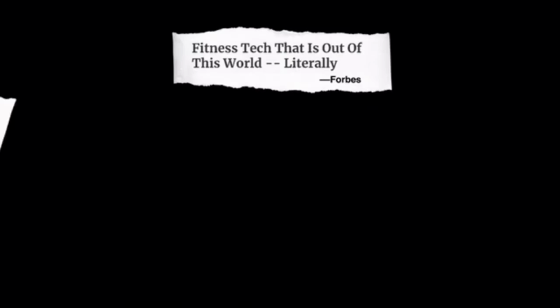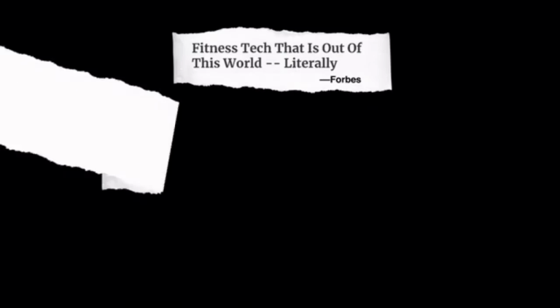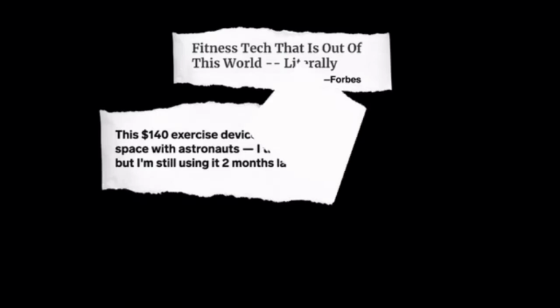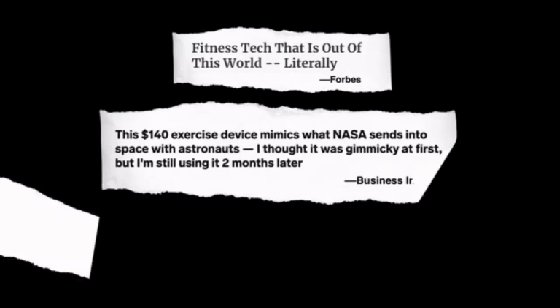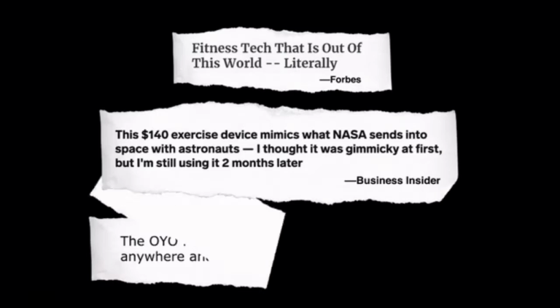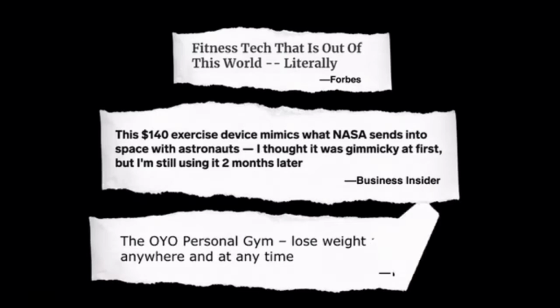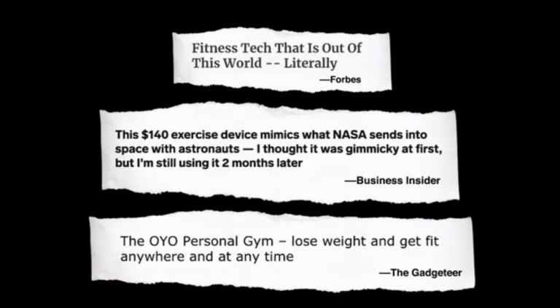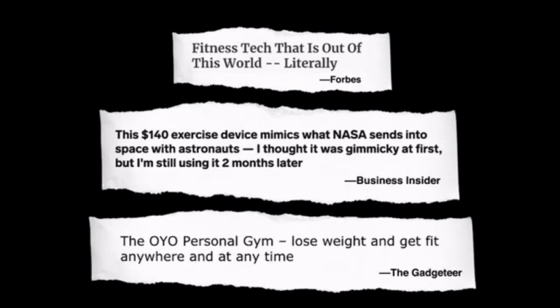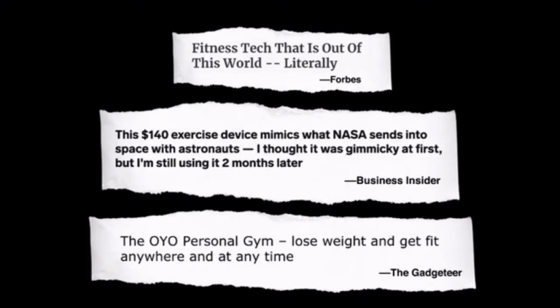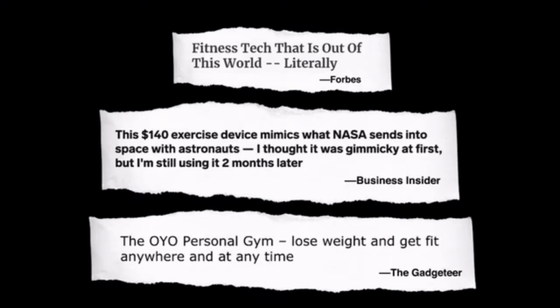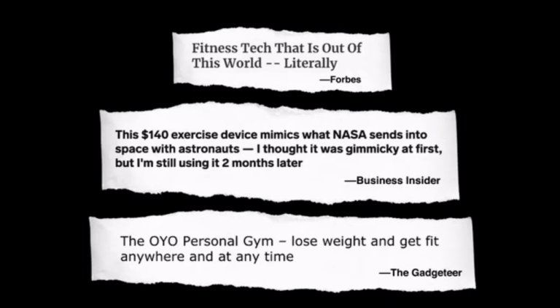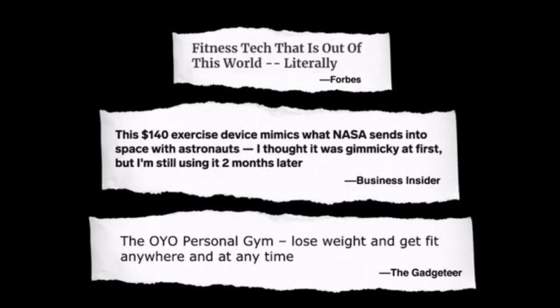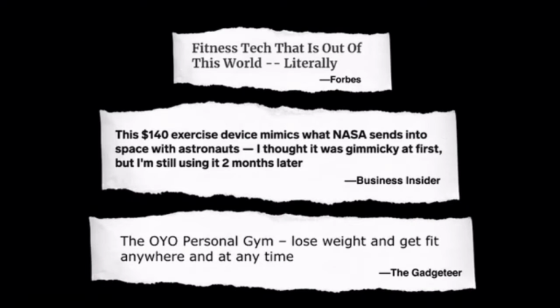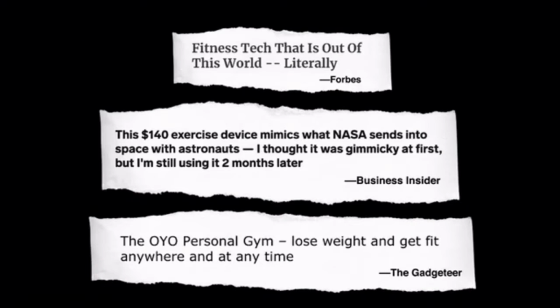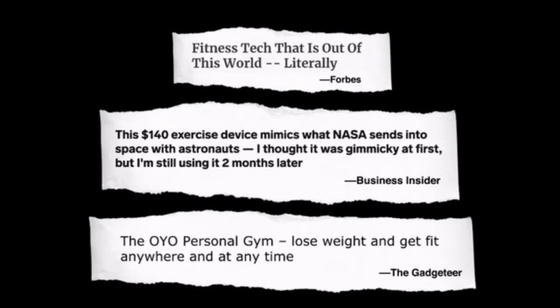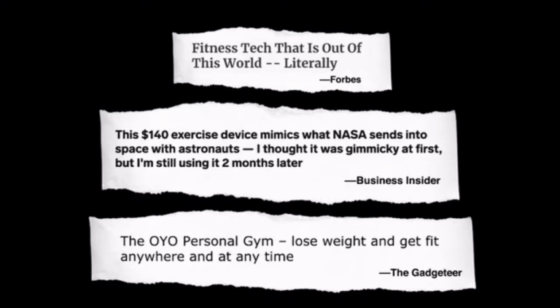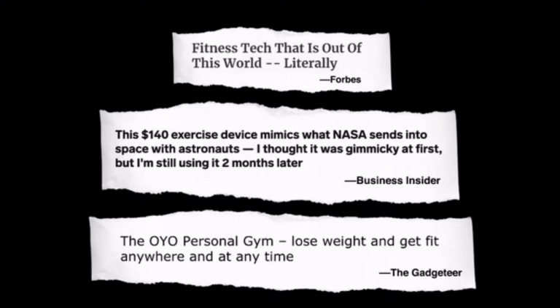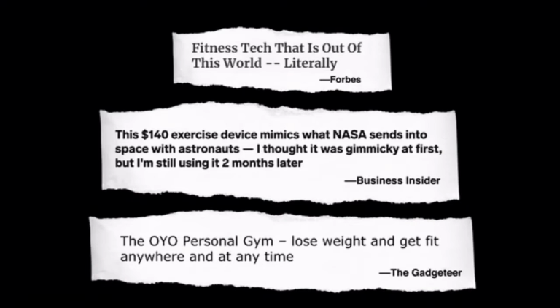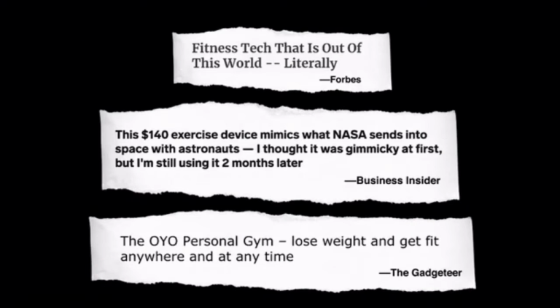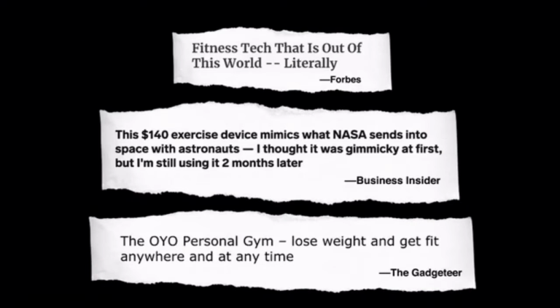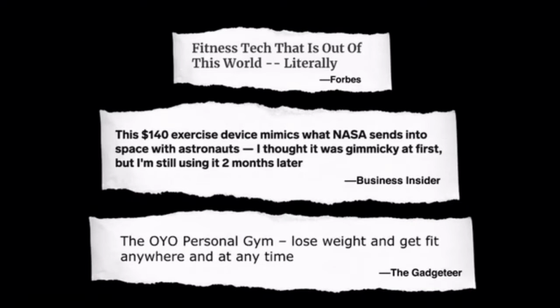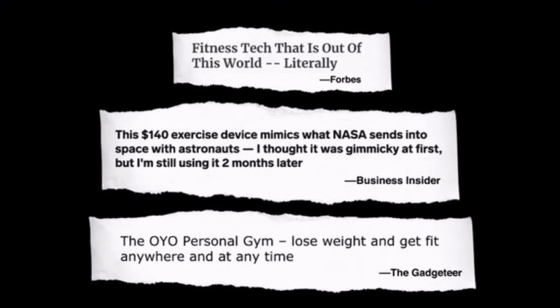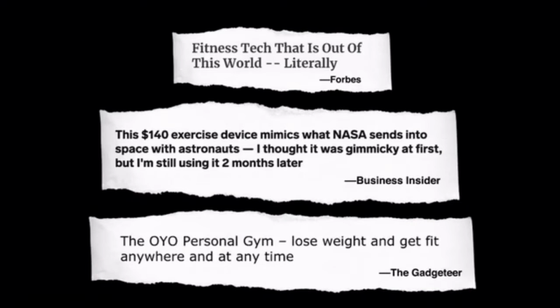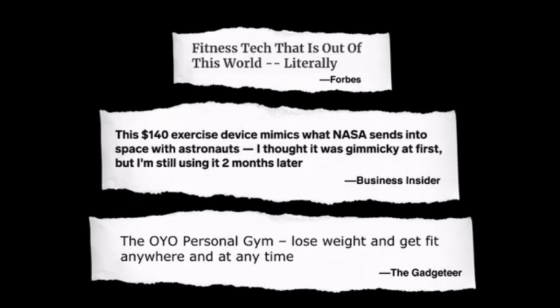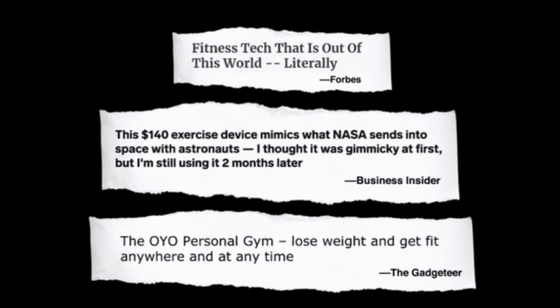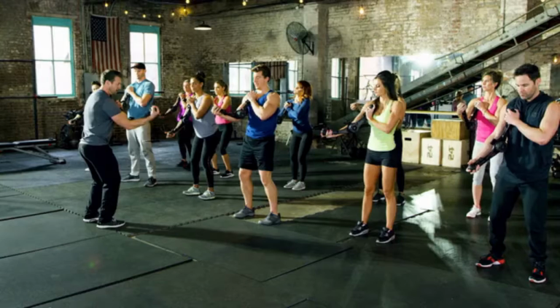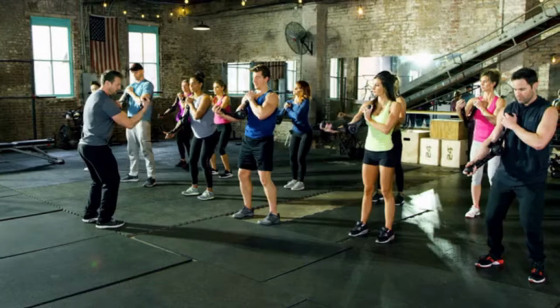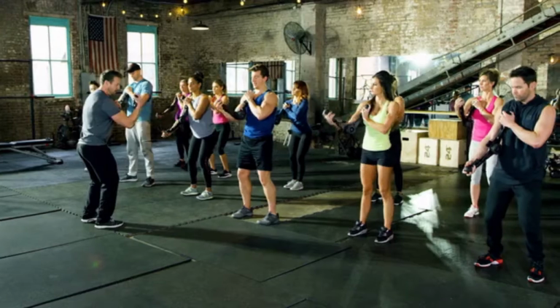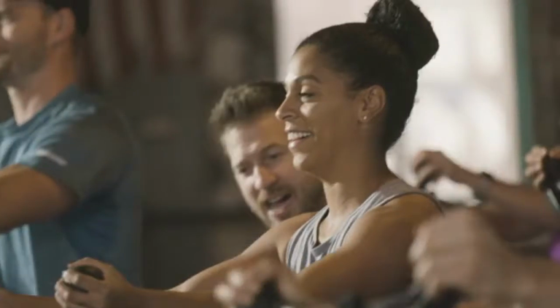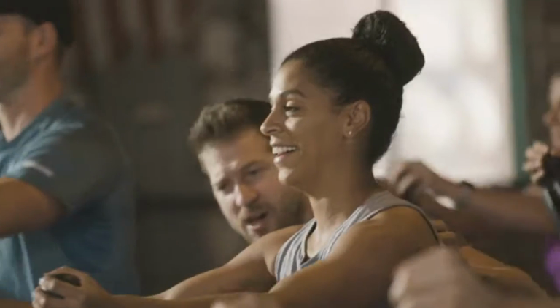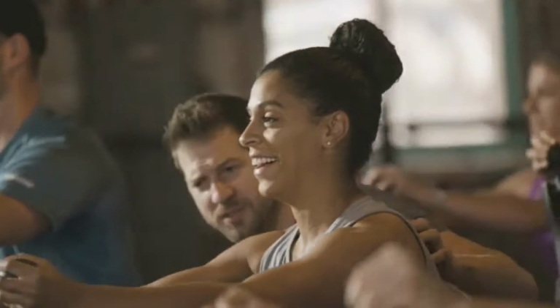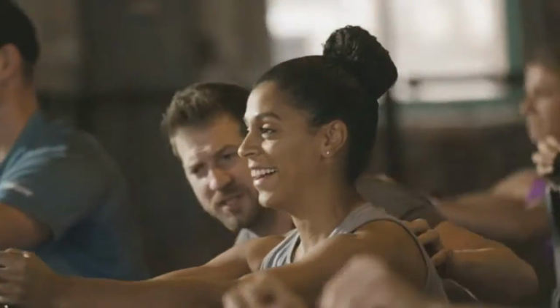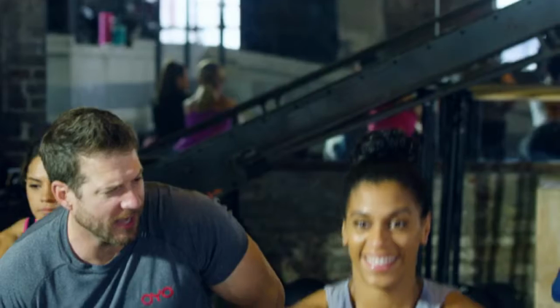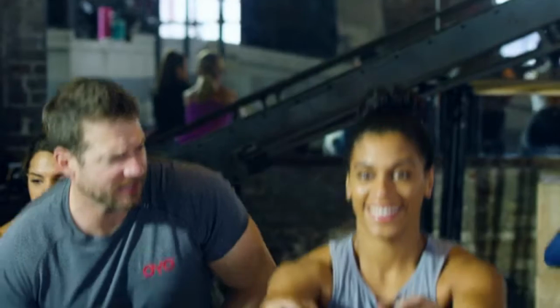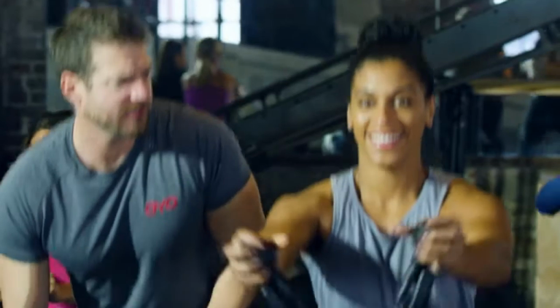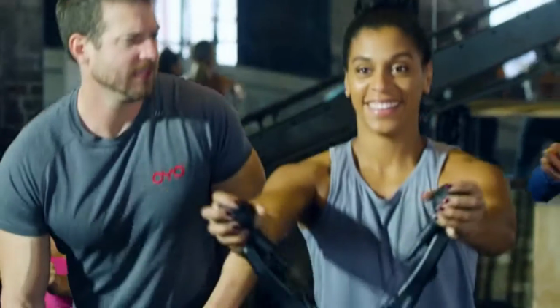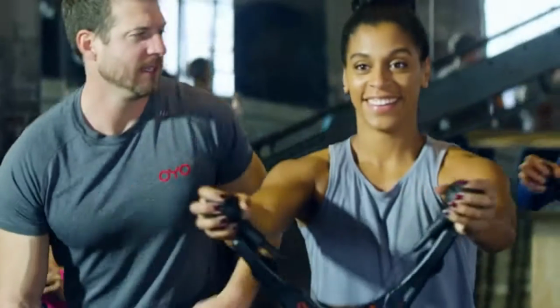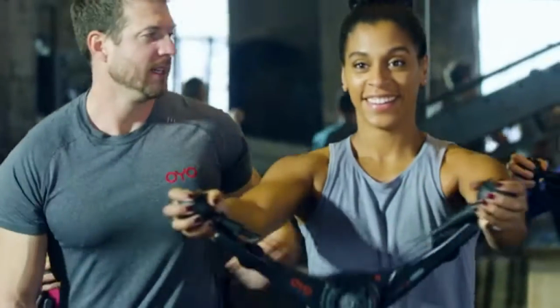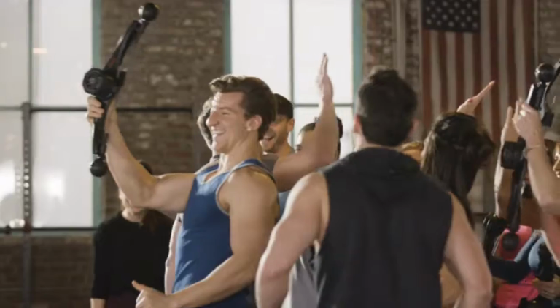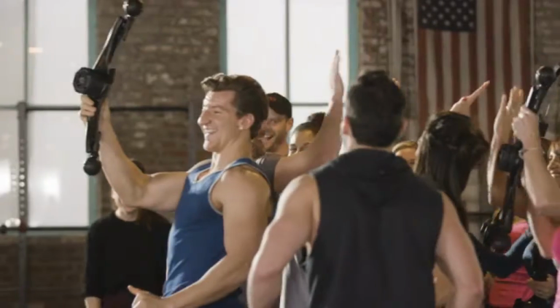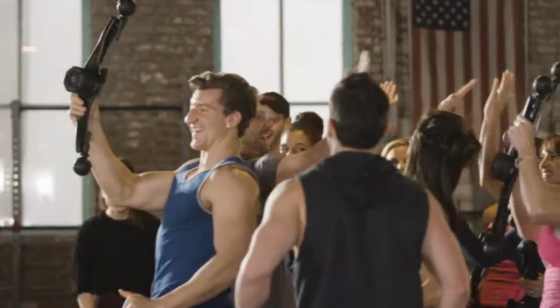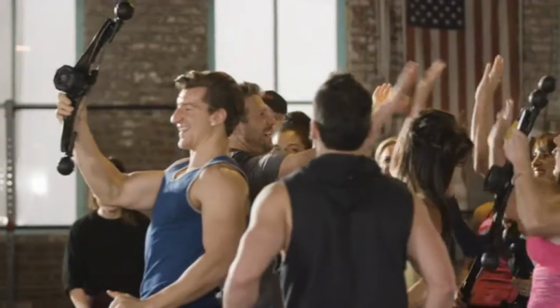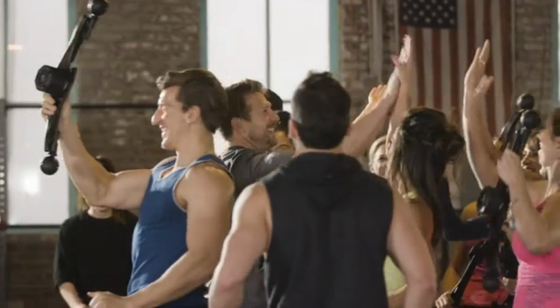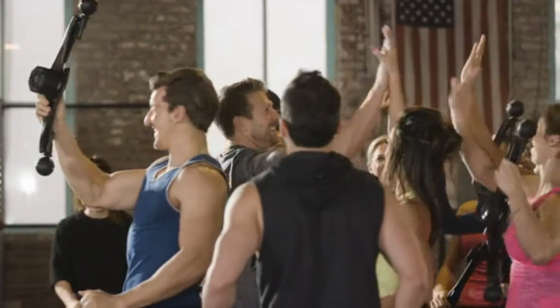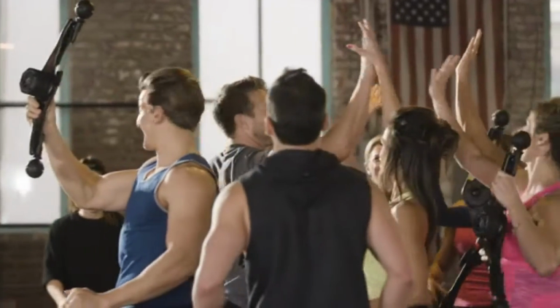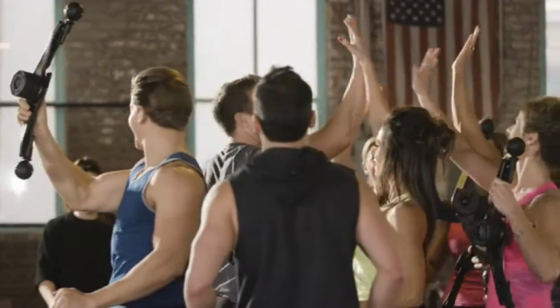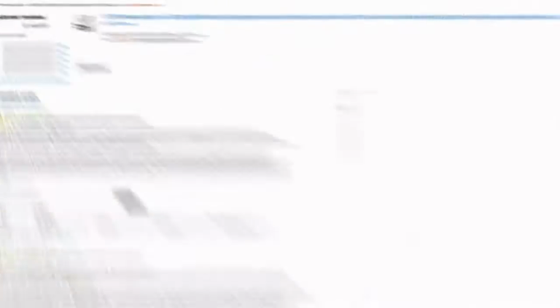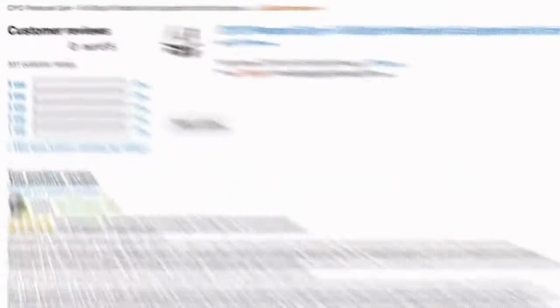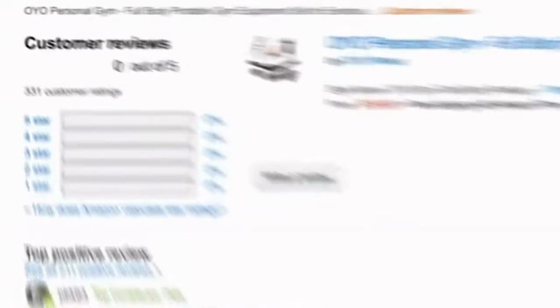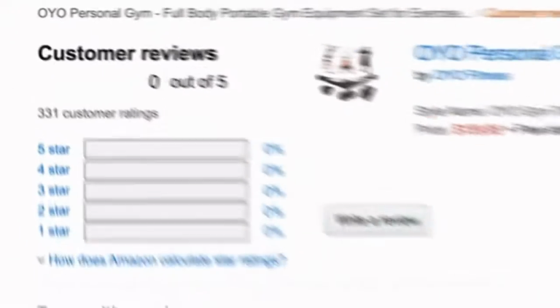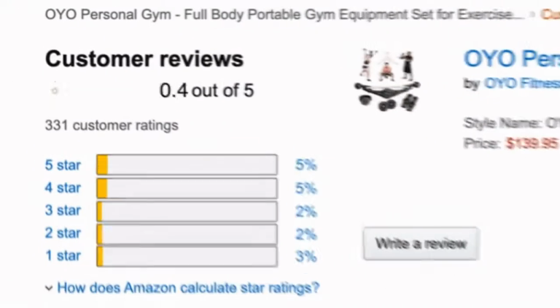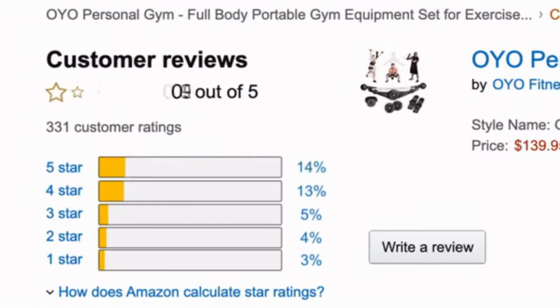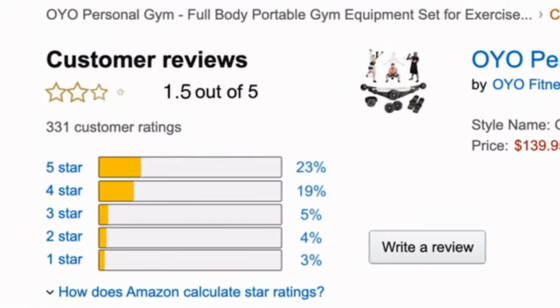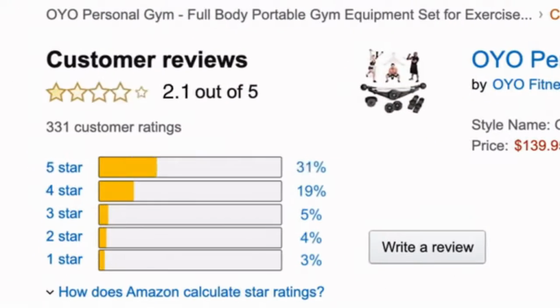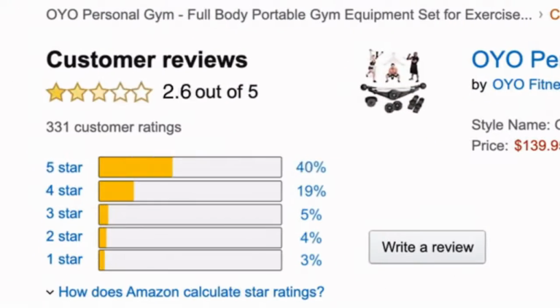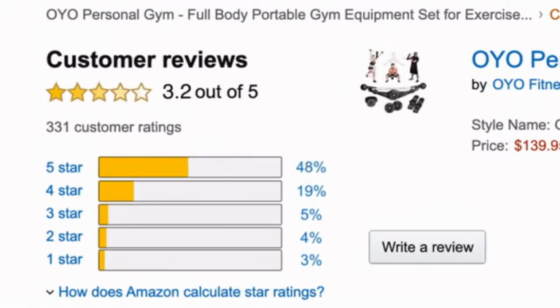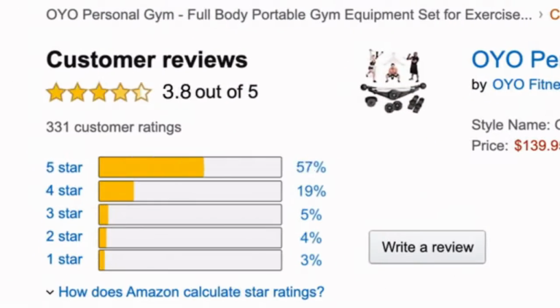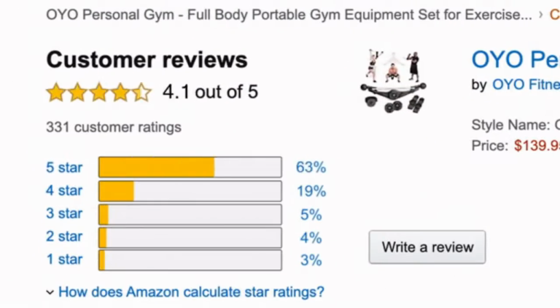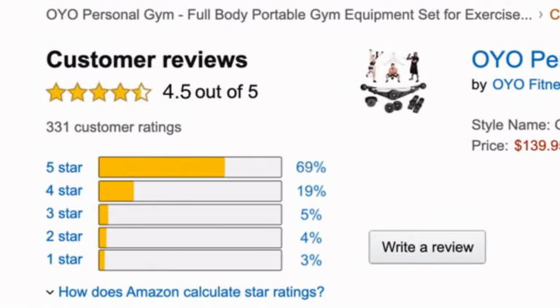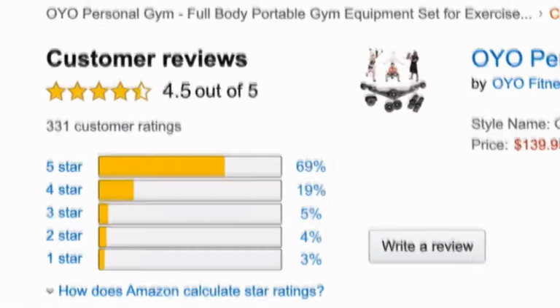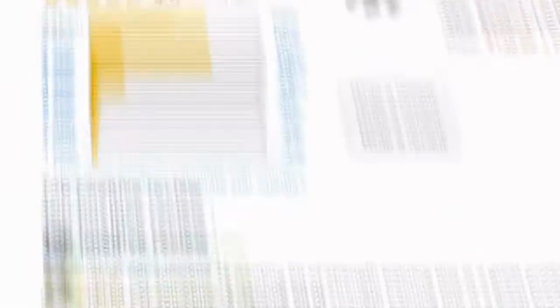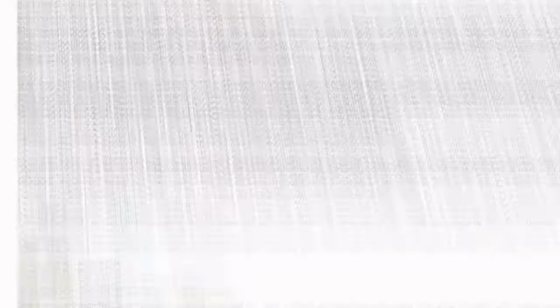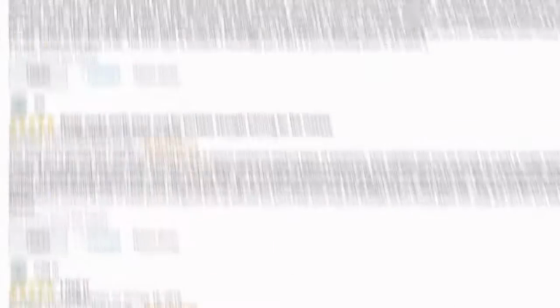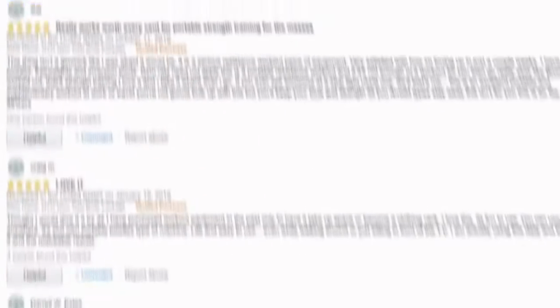OYO Fitness is one of the fastest growing health and fitness companies in the world. Our customers love the OYO gym — just read their reviews.